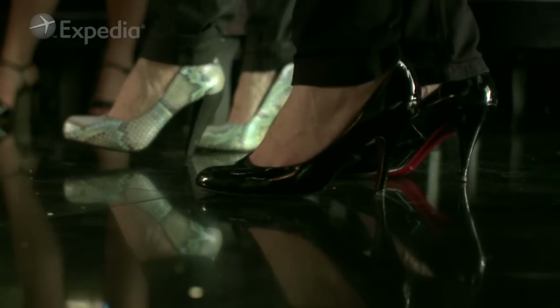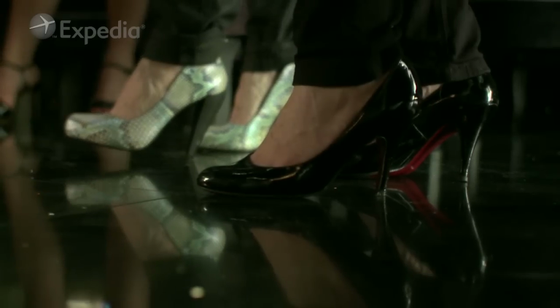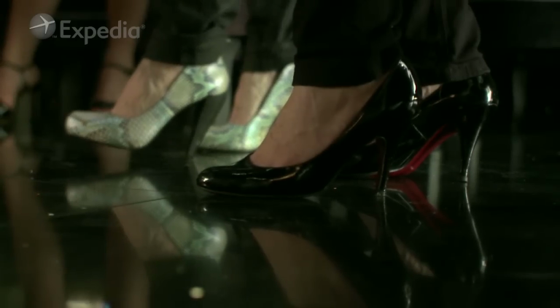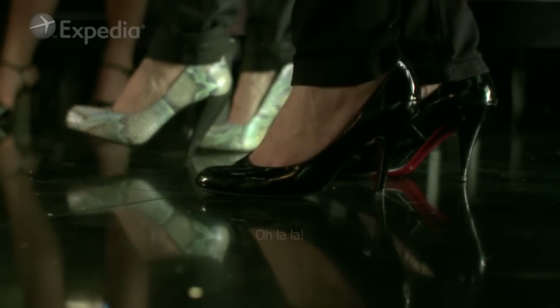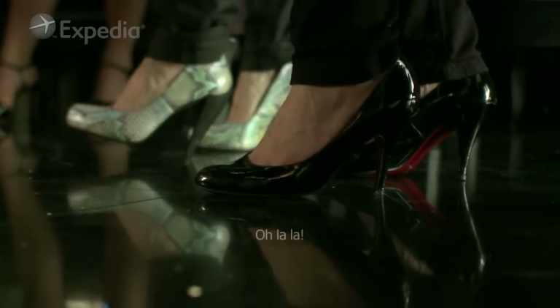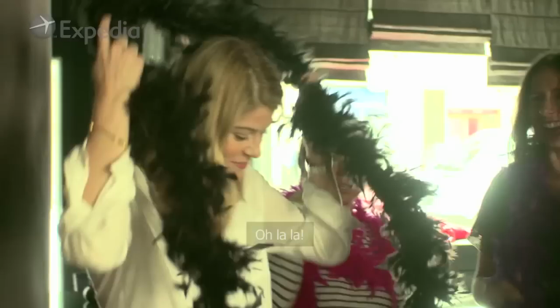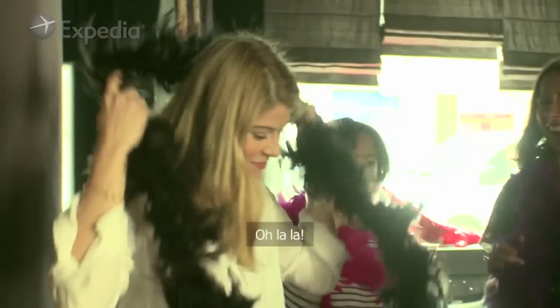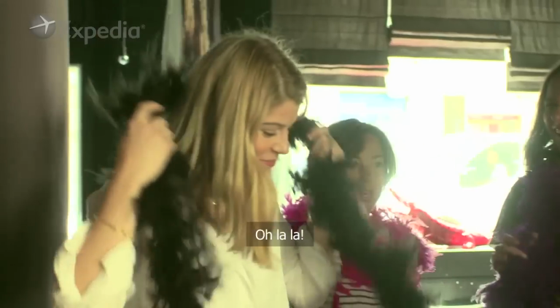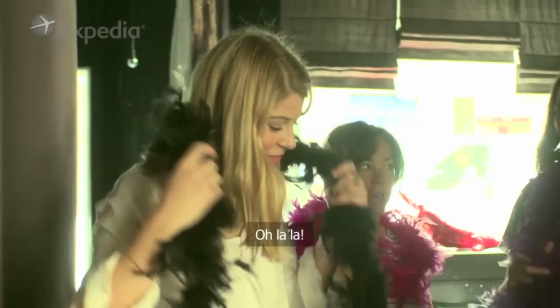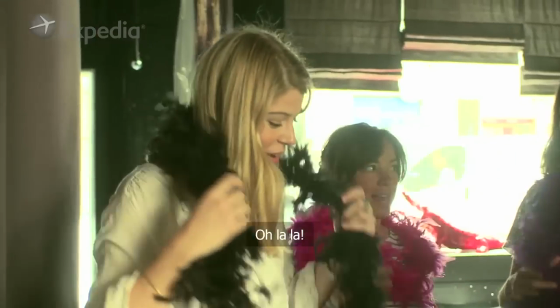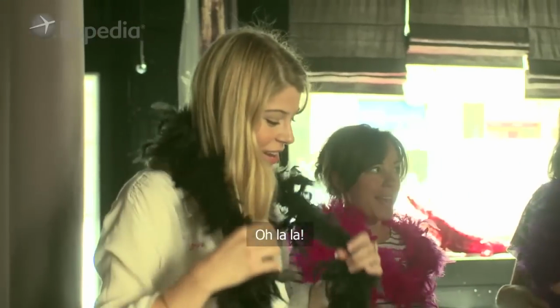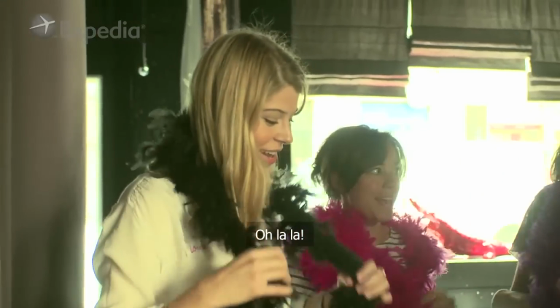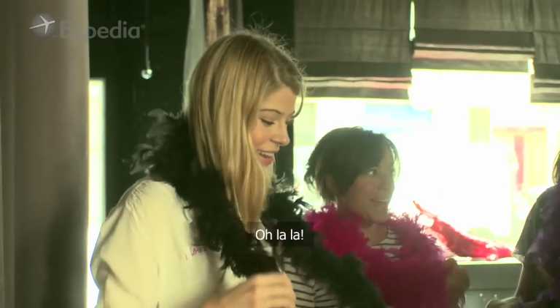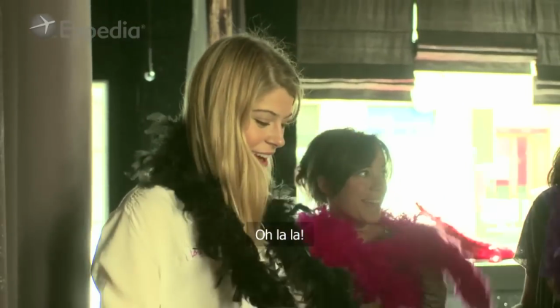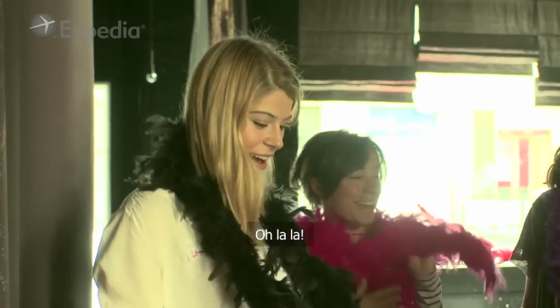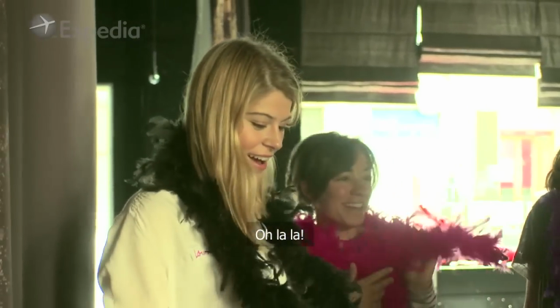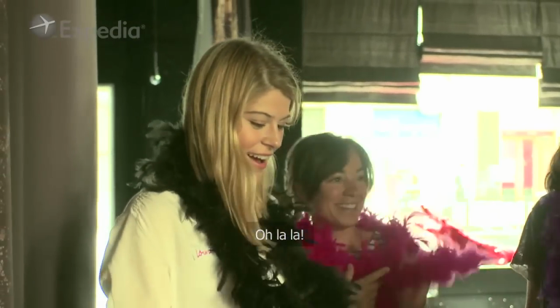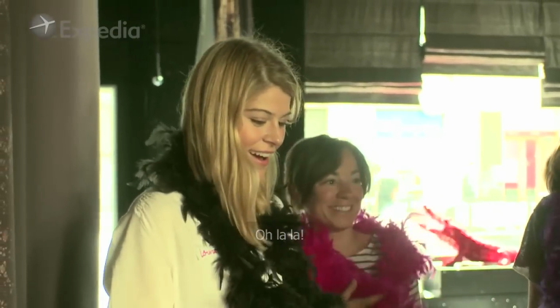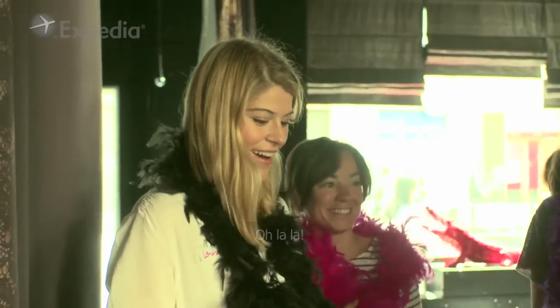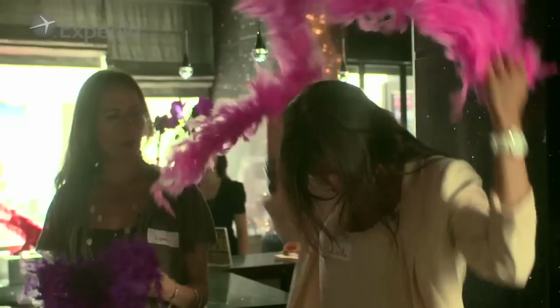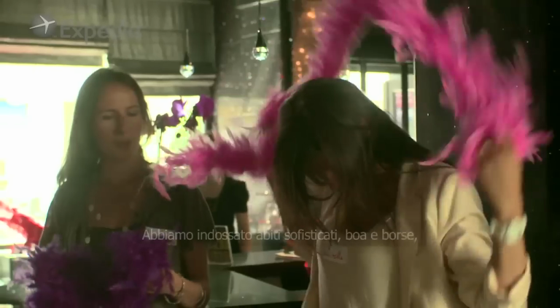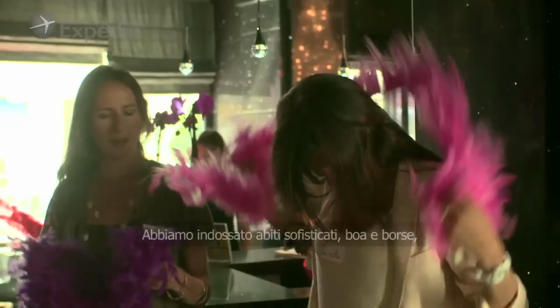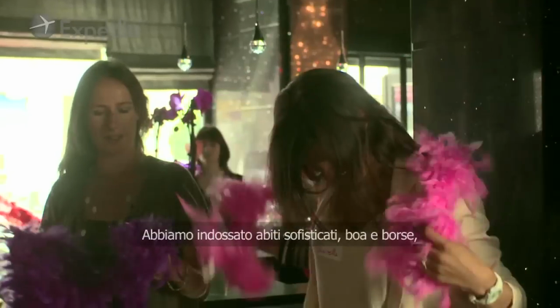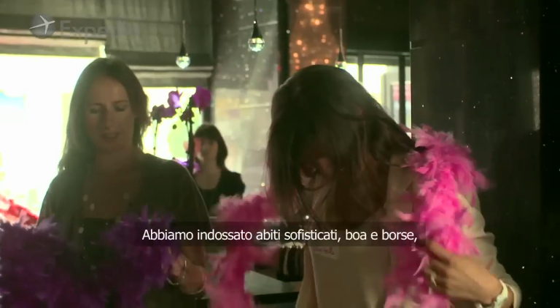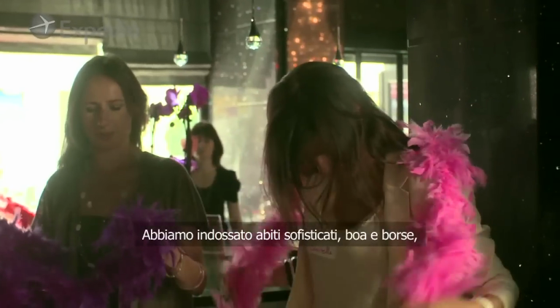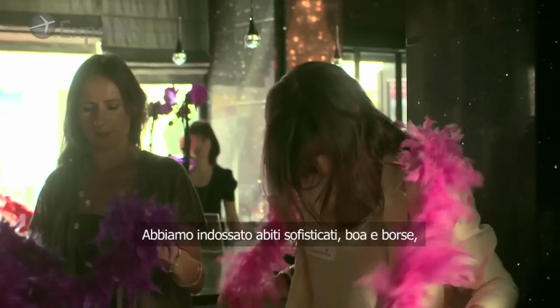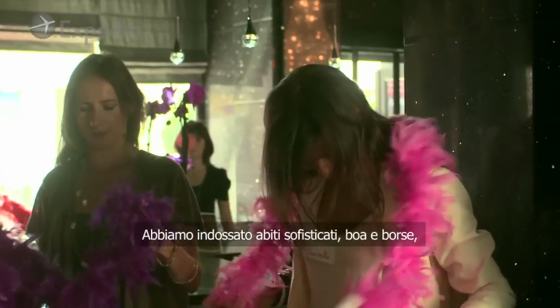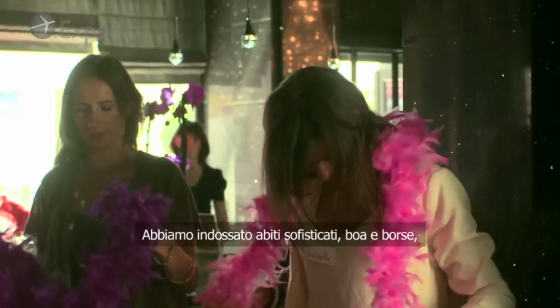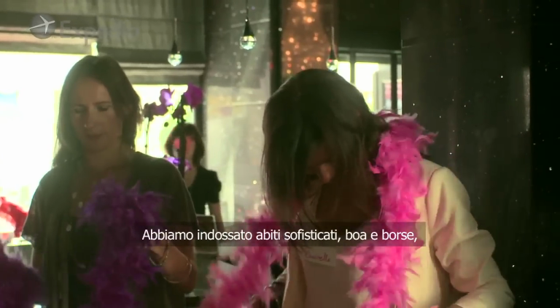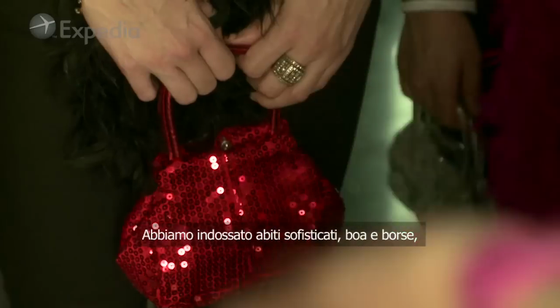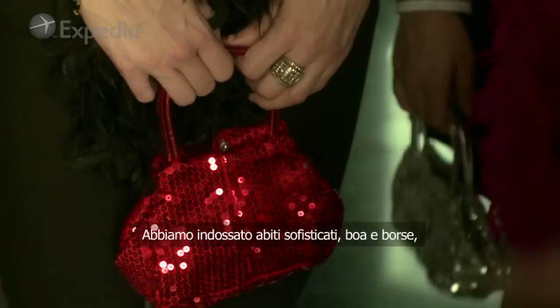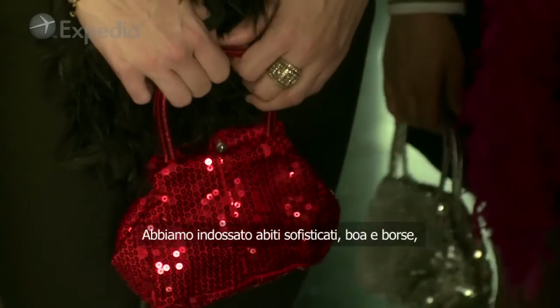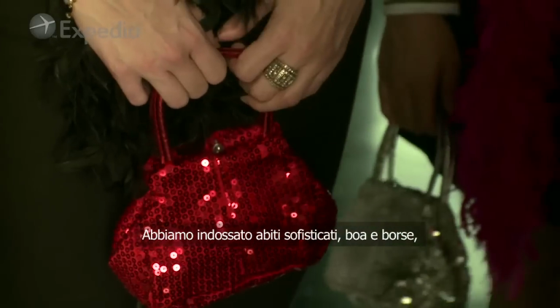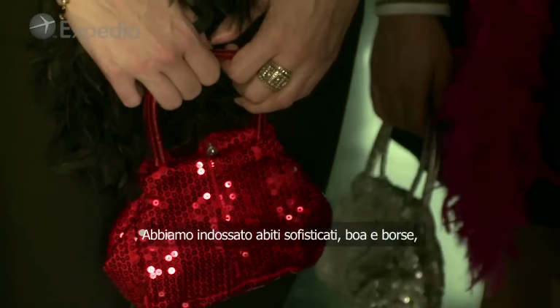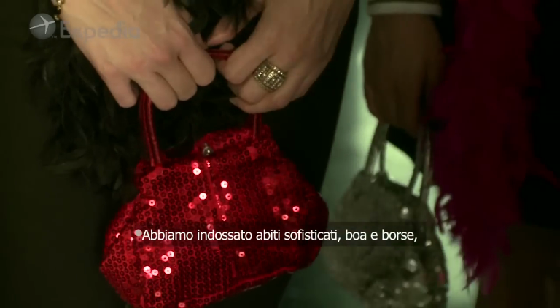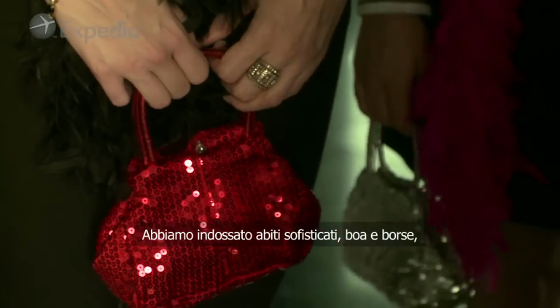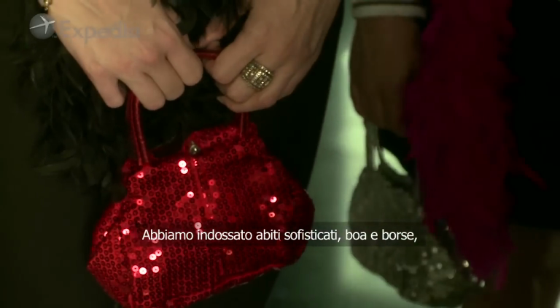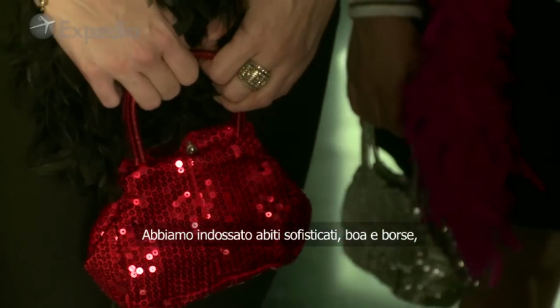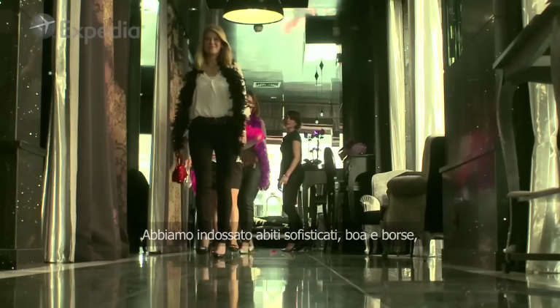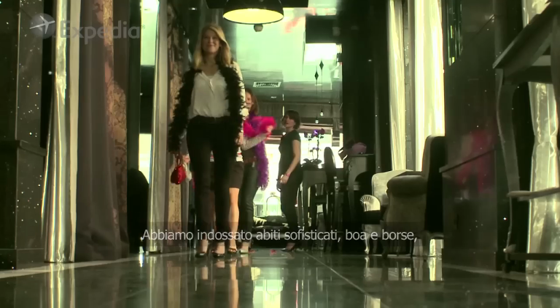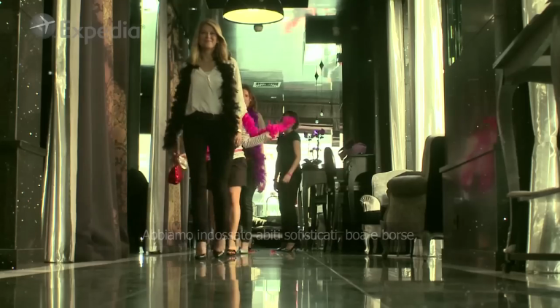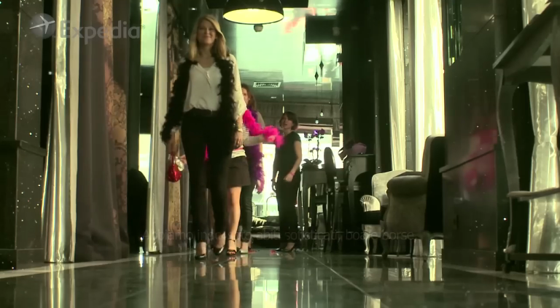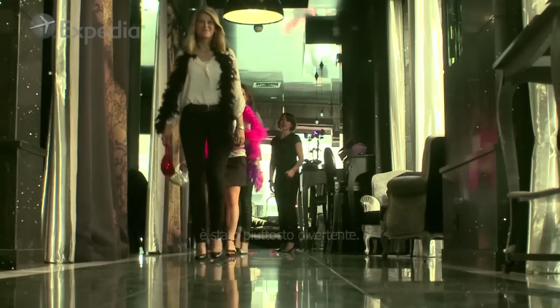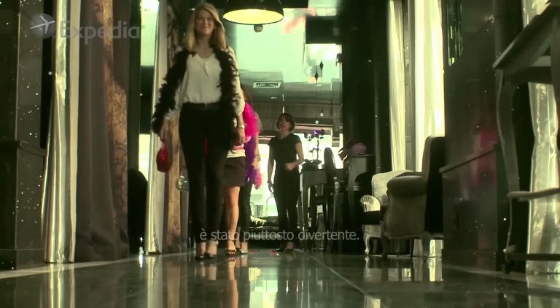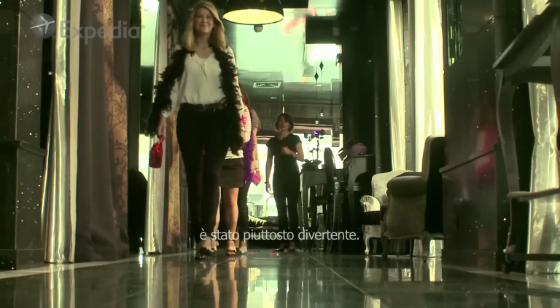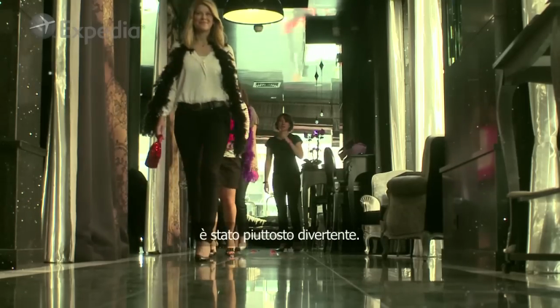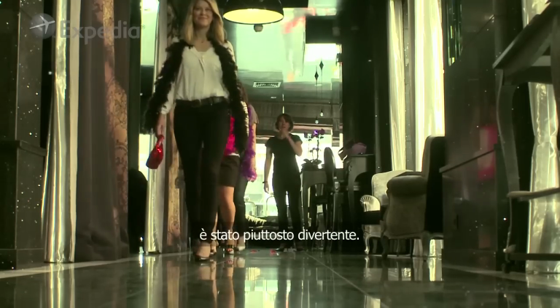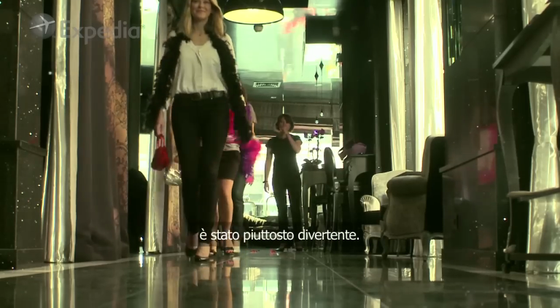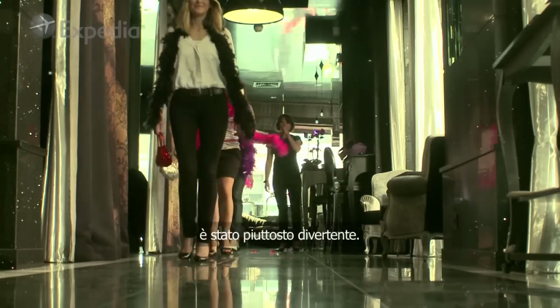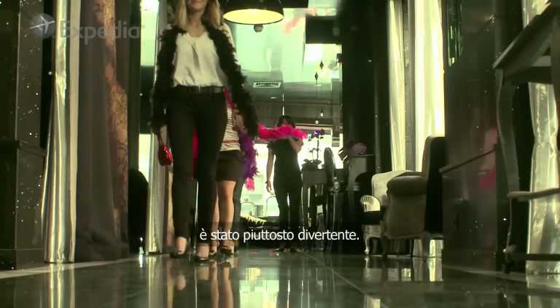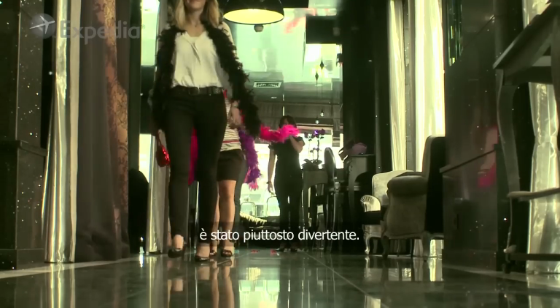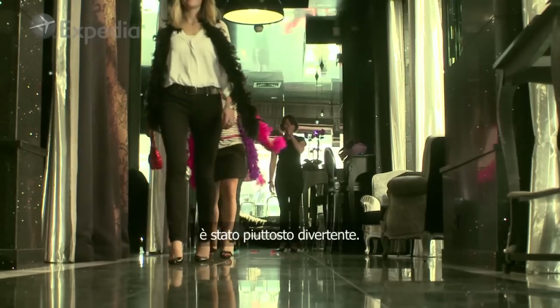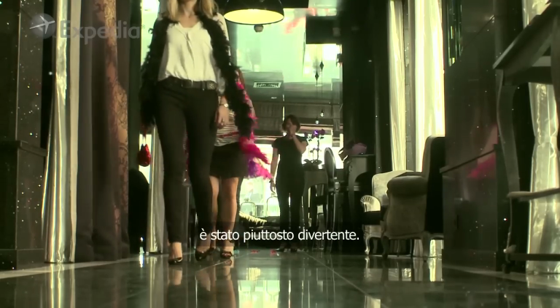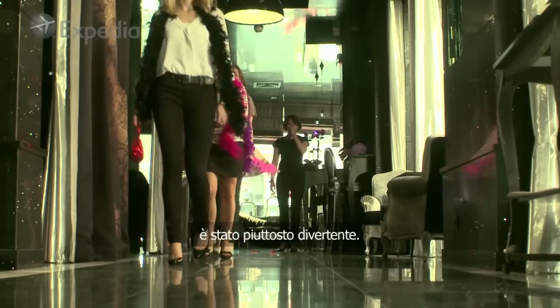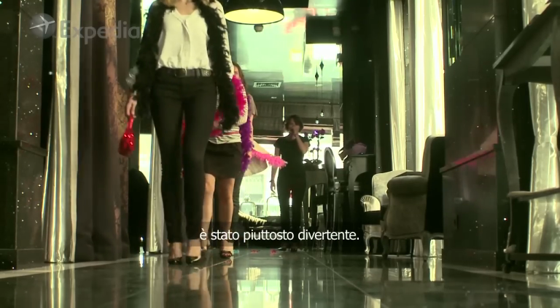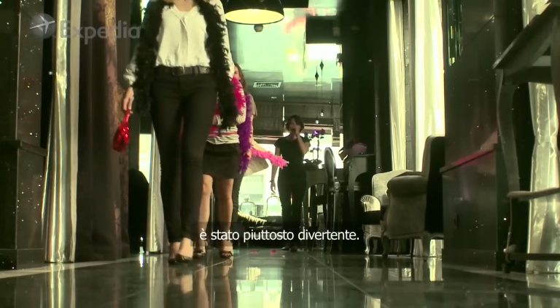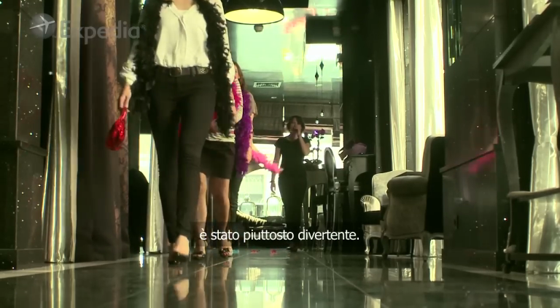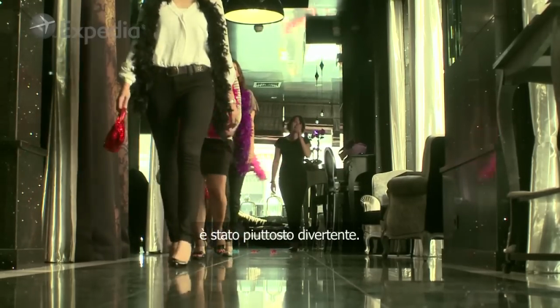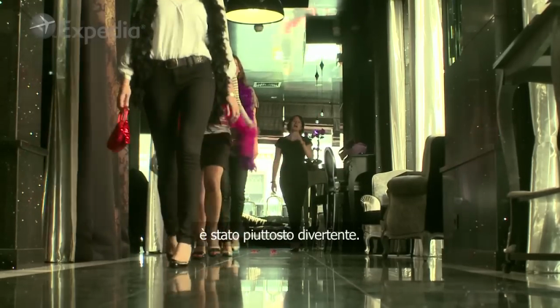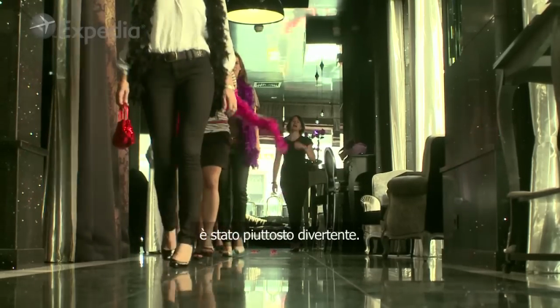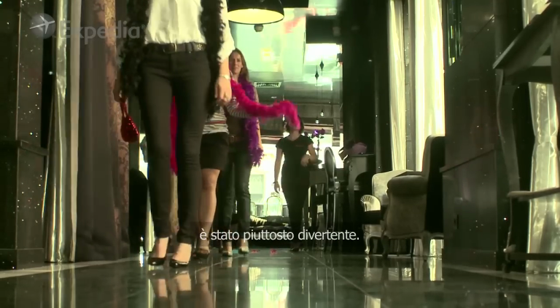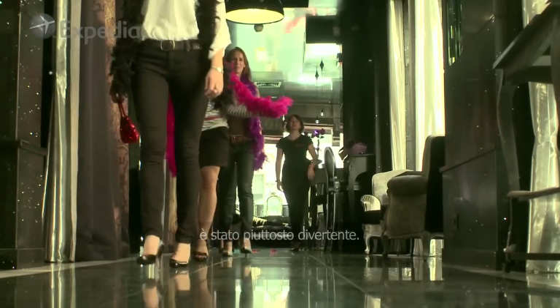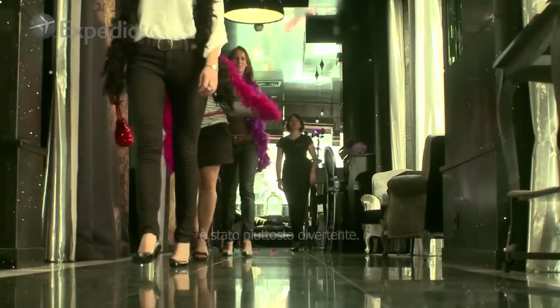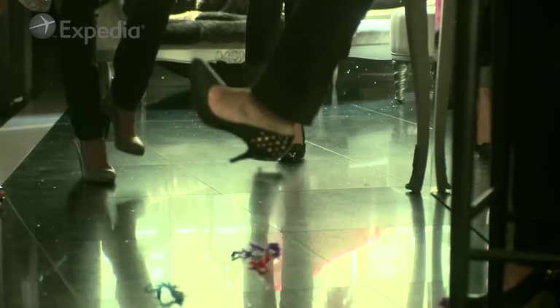Oh la la! We wore some fancy clothes — the boas and the bags — which made it quite fun.